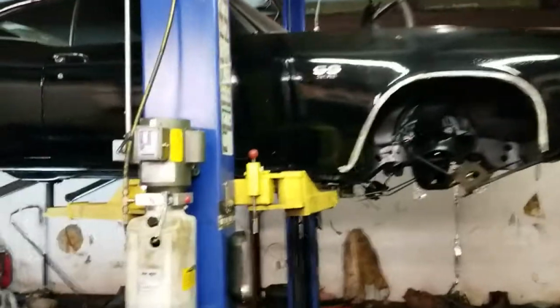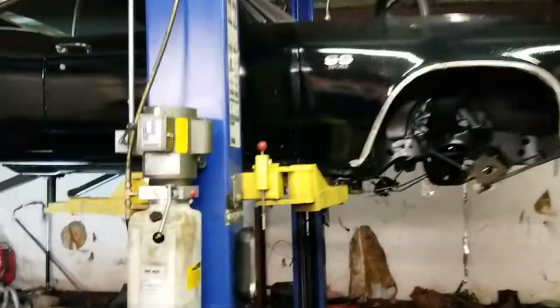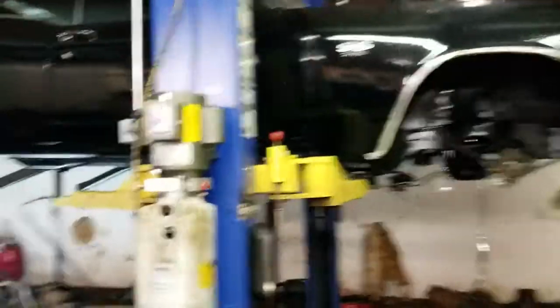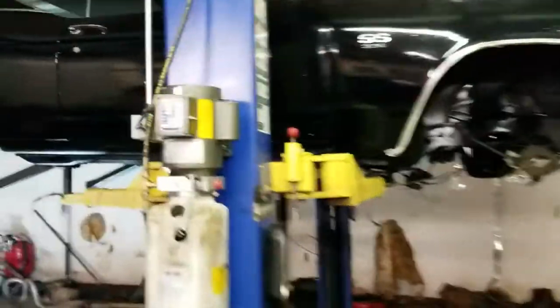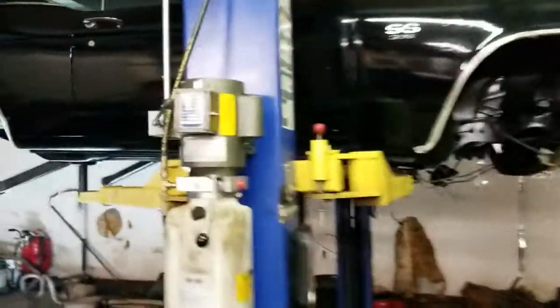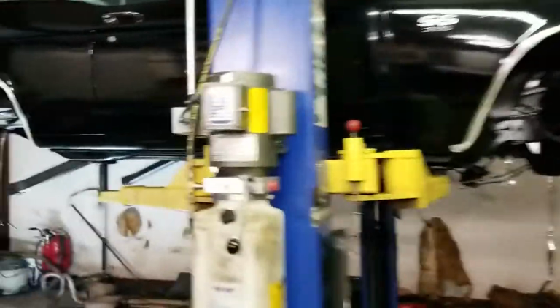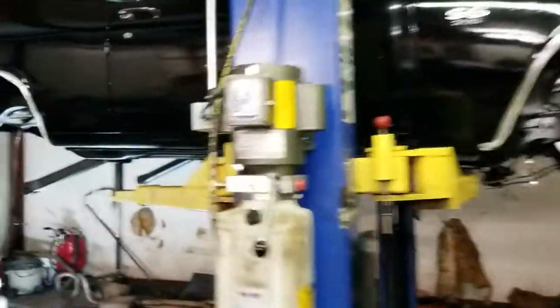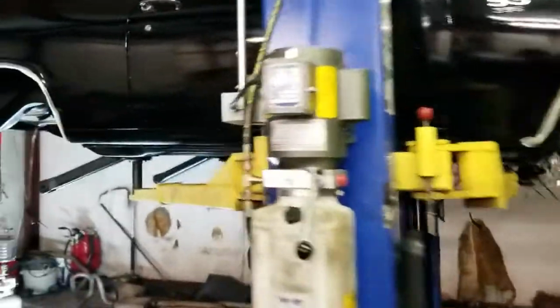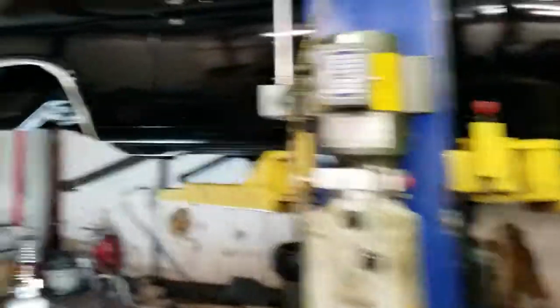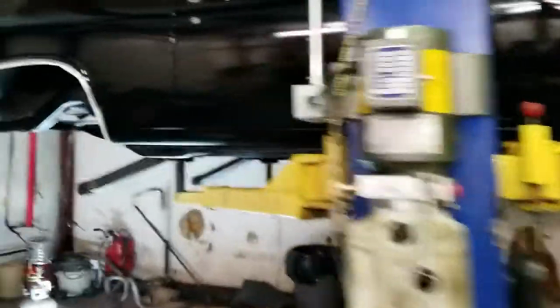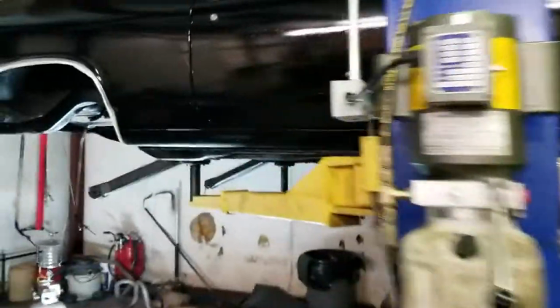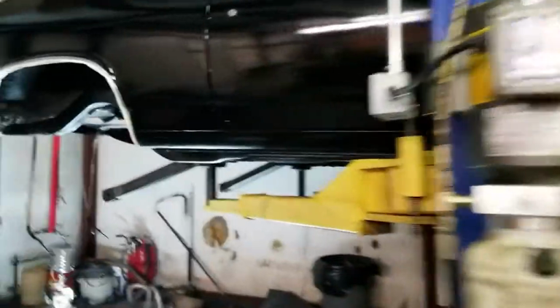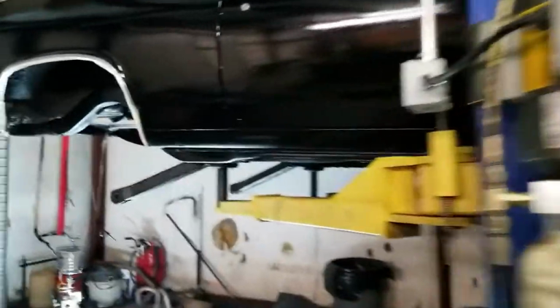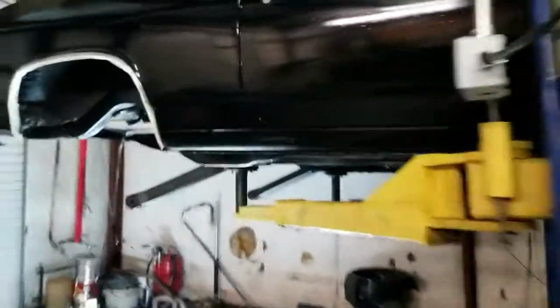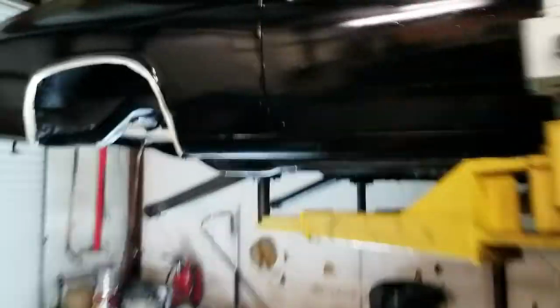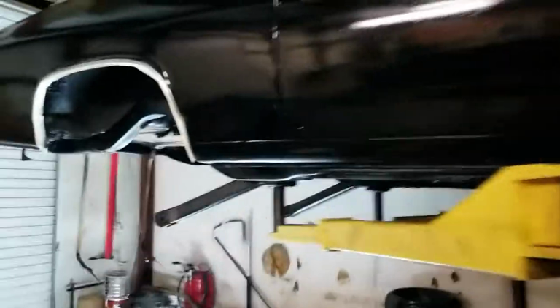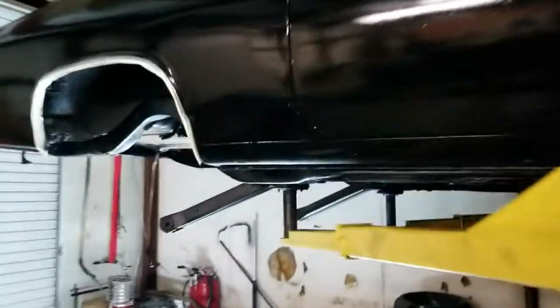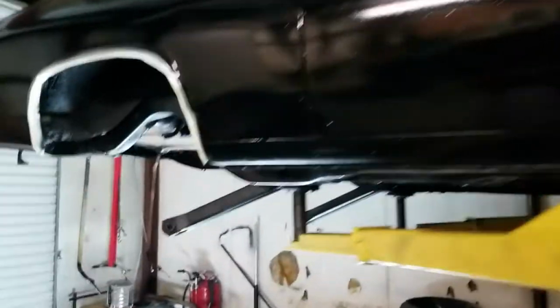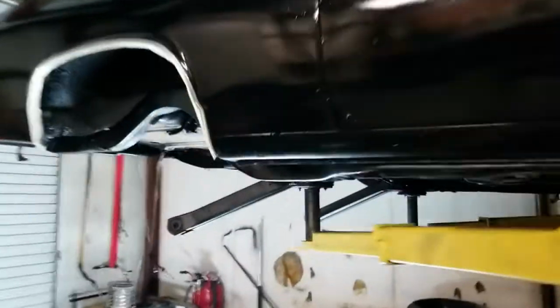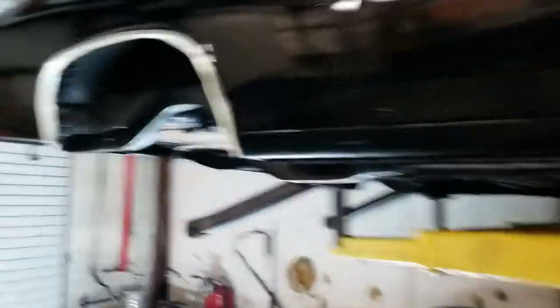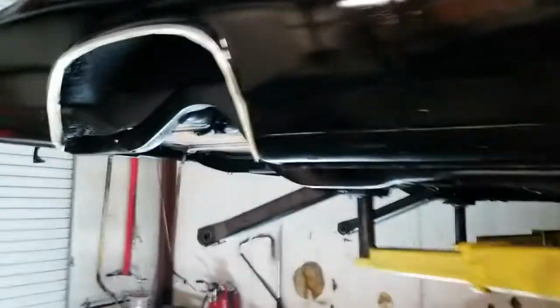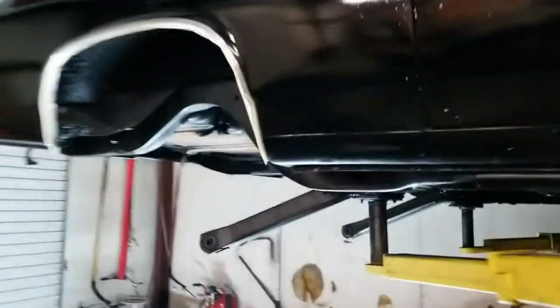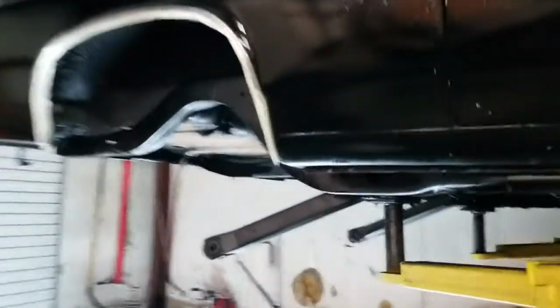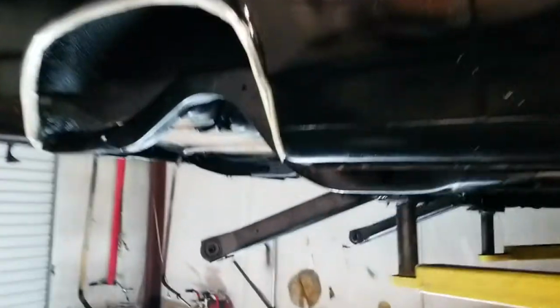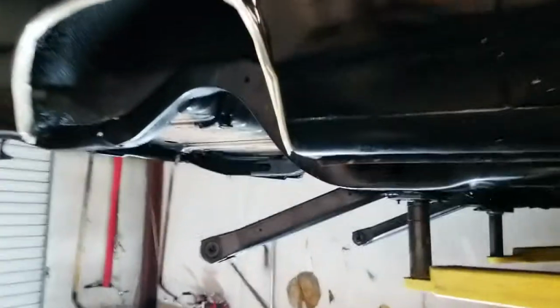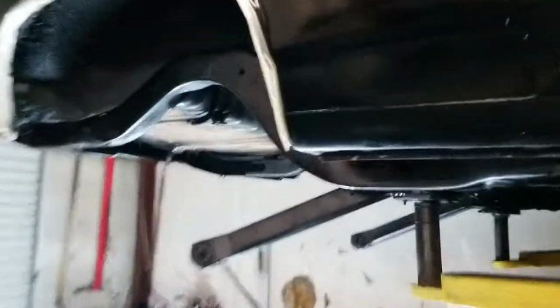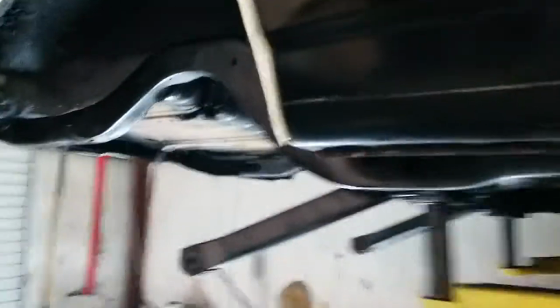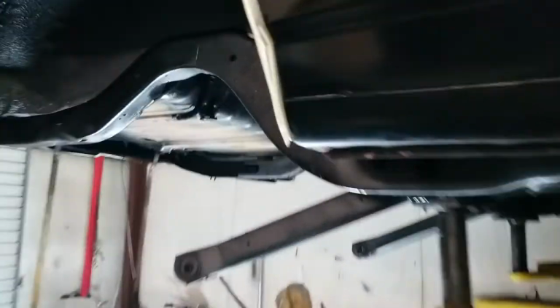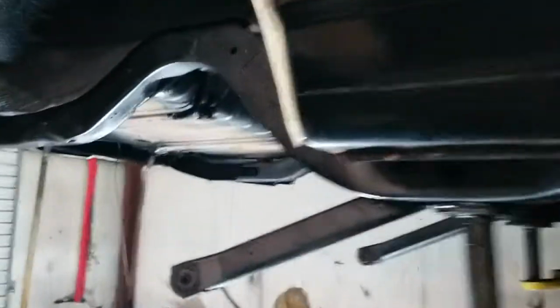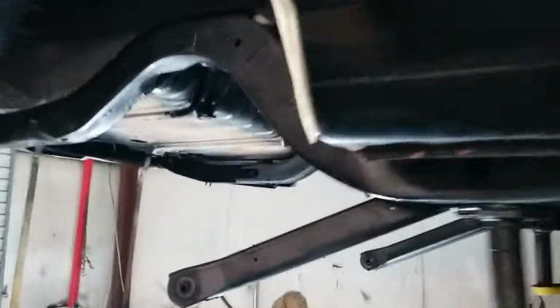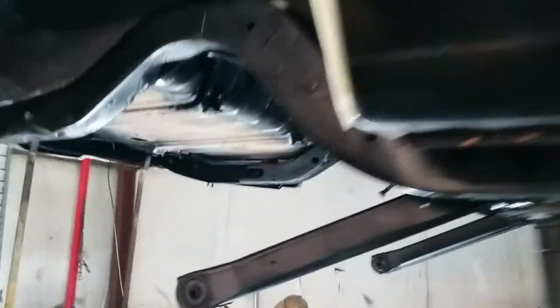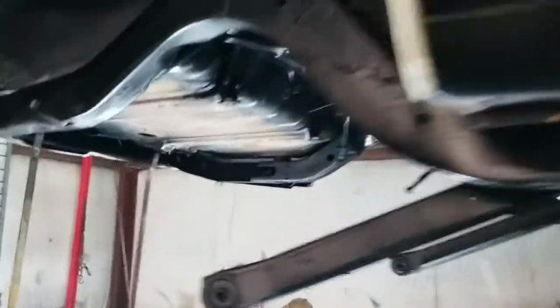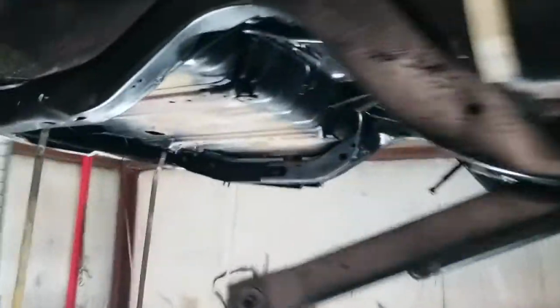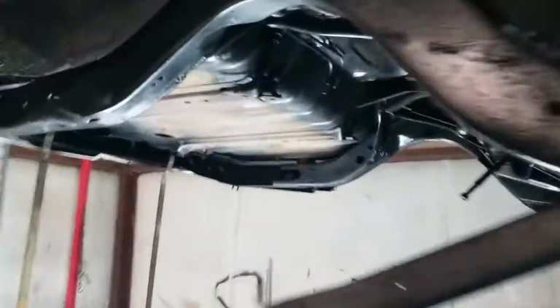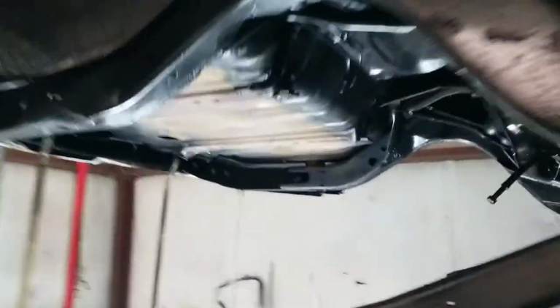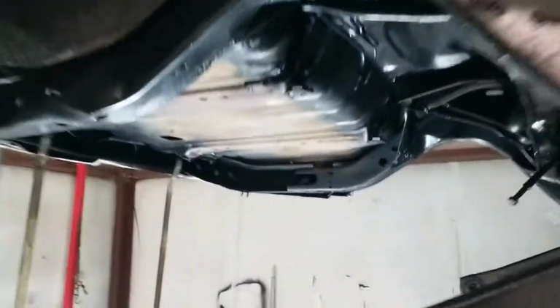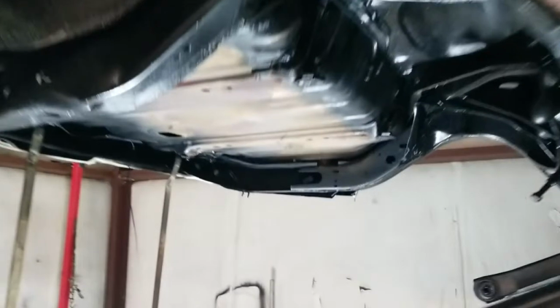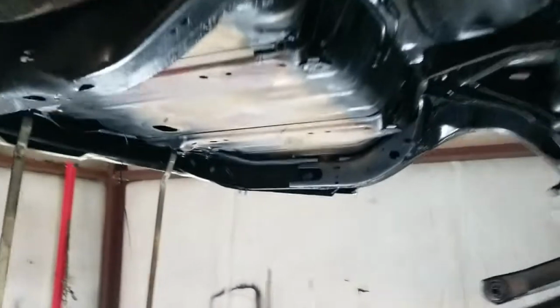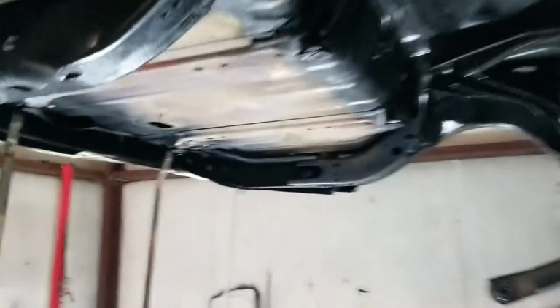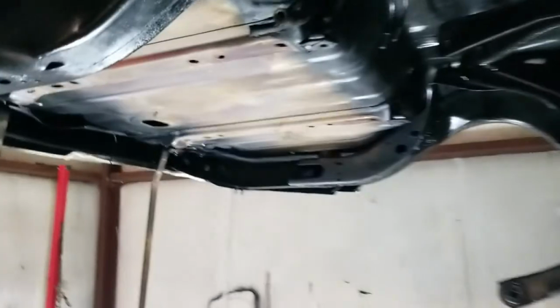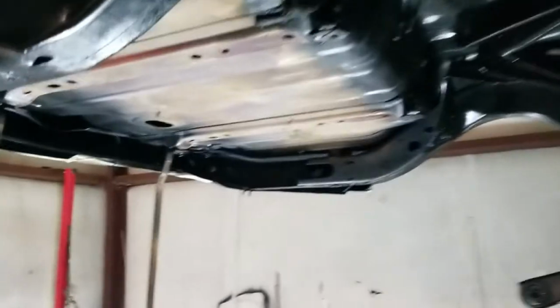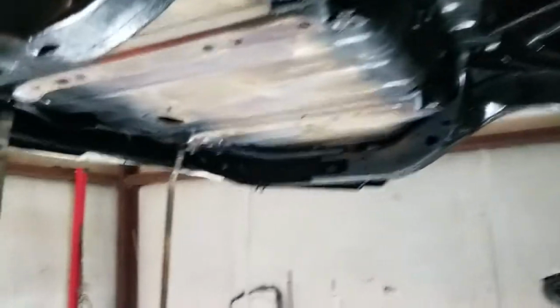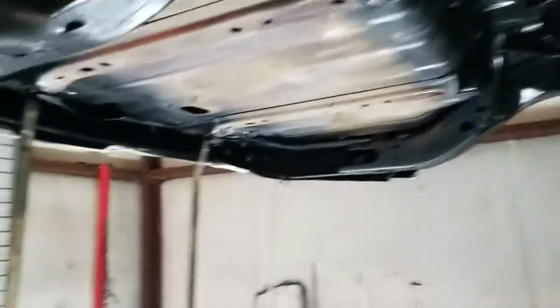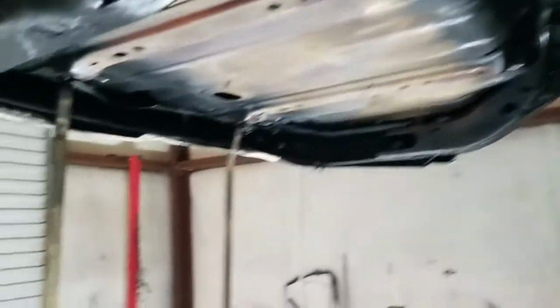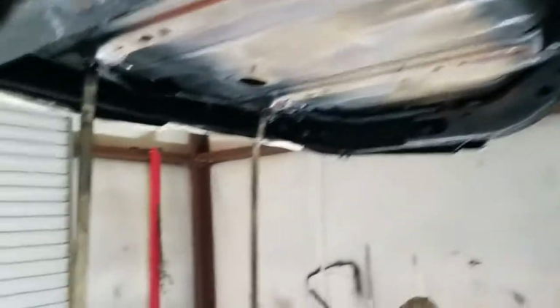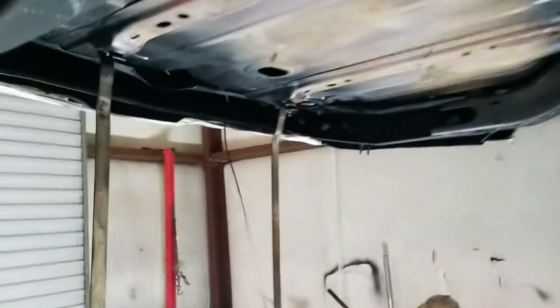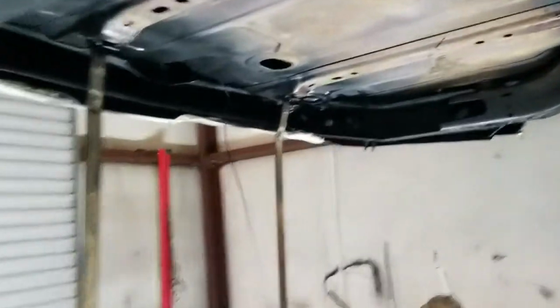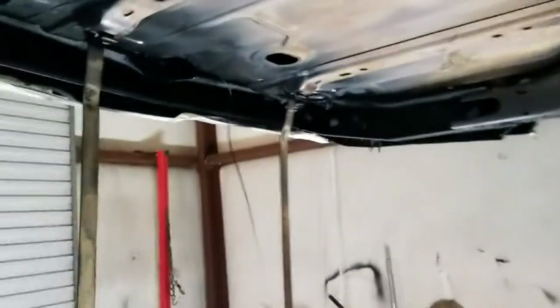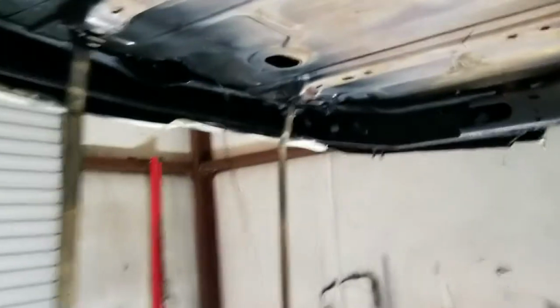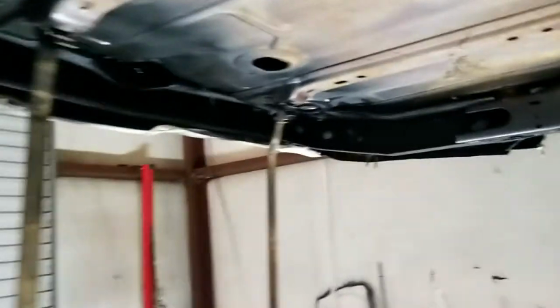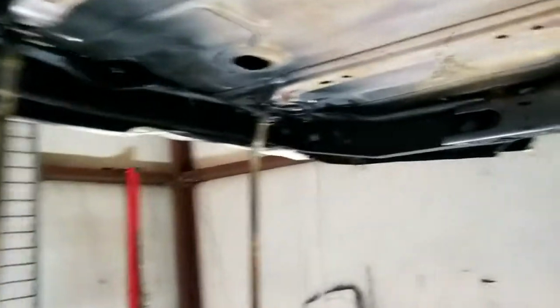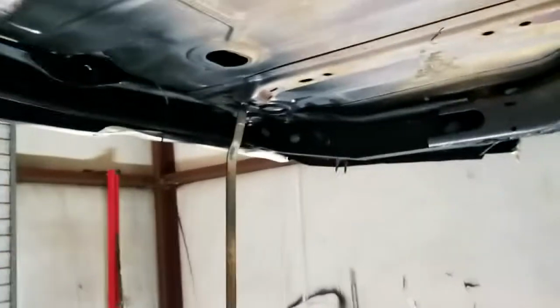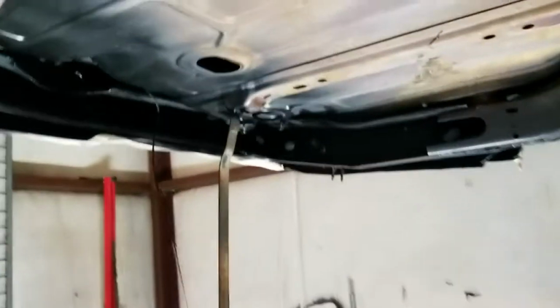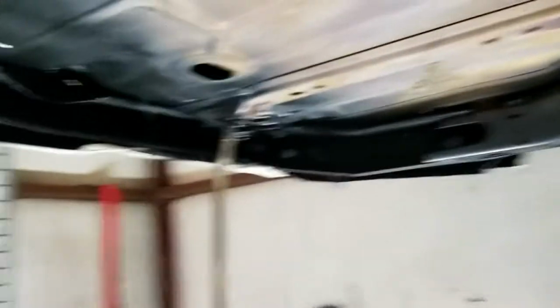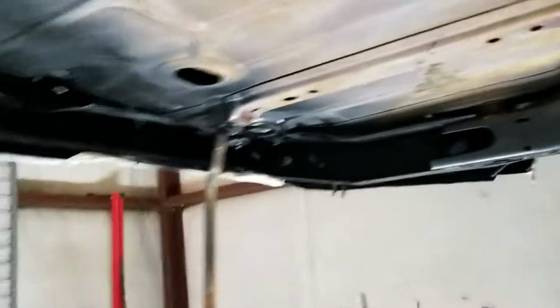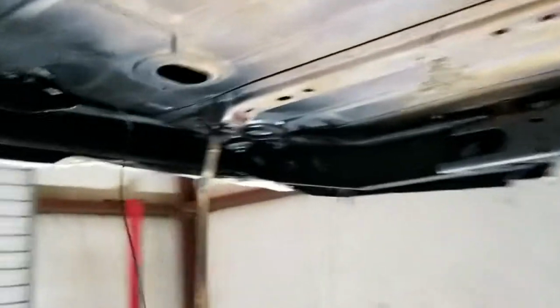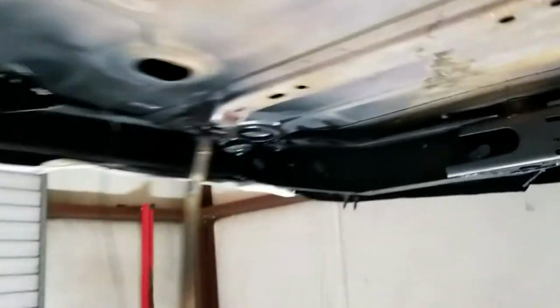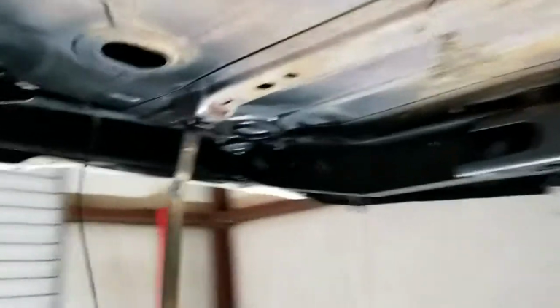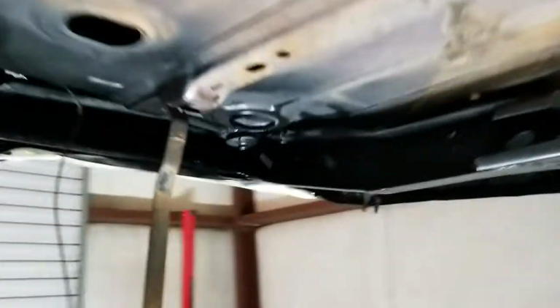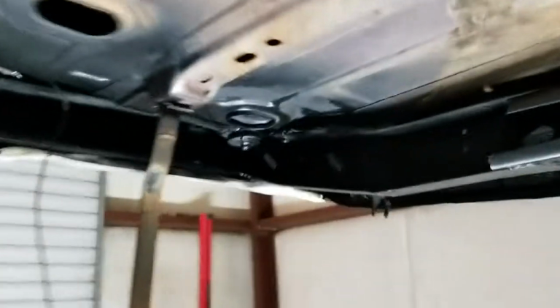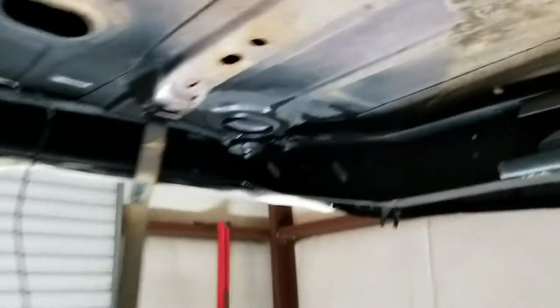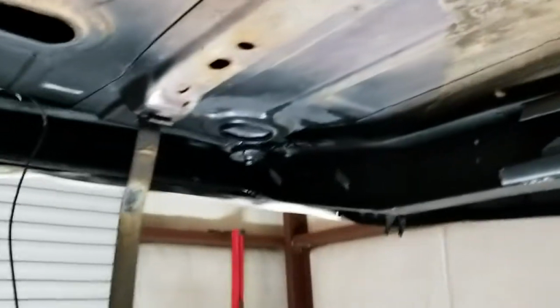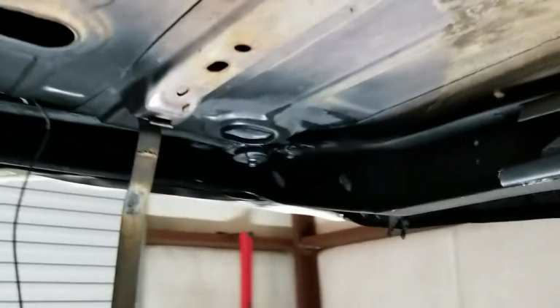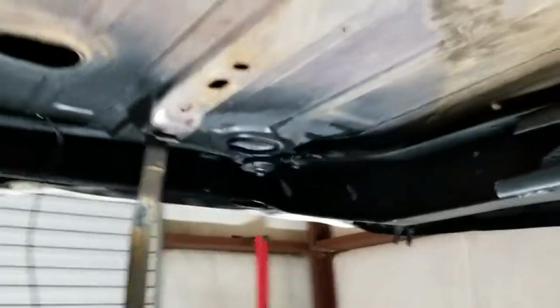1969 Chevrolet Chevelle. I told you I was going to do a video on uncovering the build sheet. We've got the gas tank out of the car.